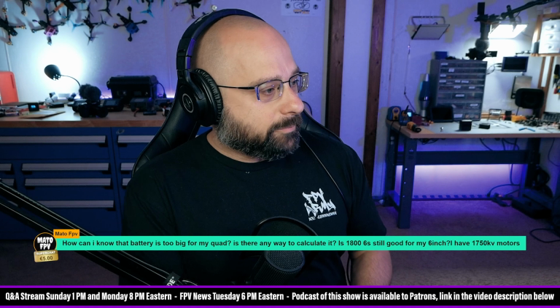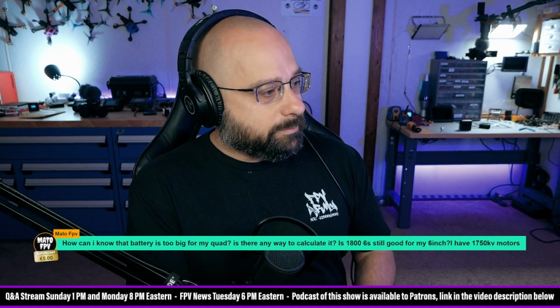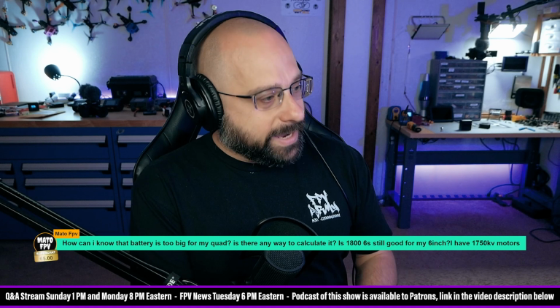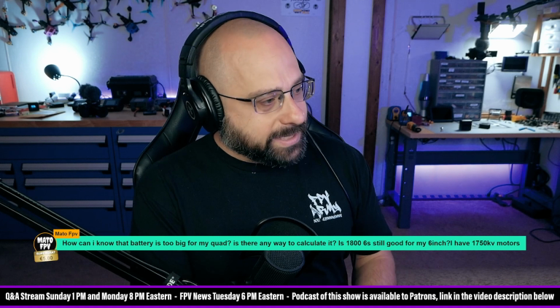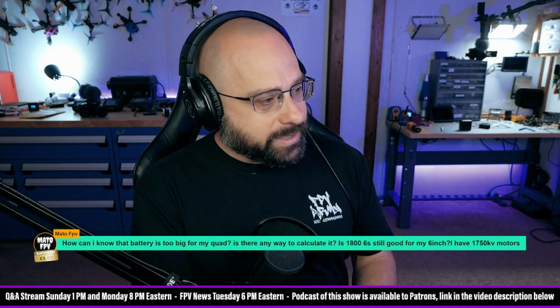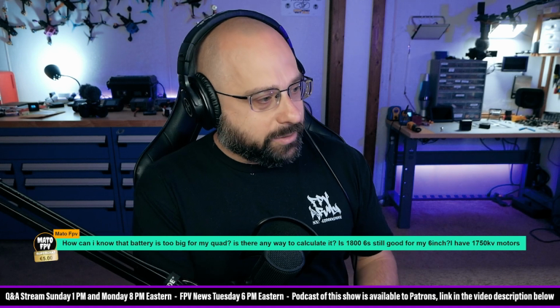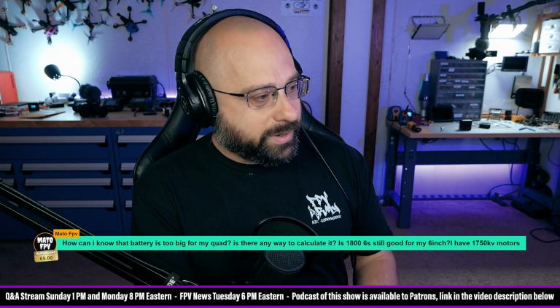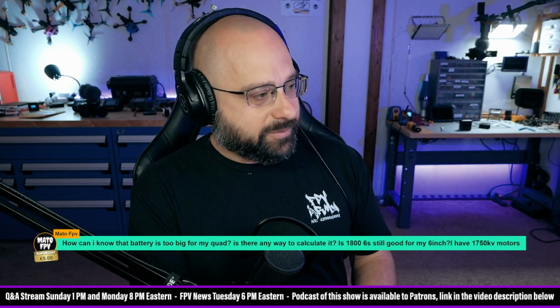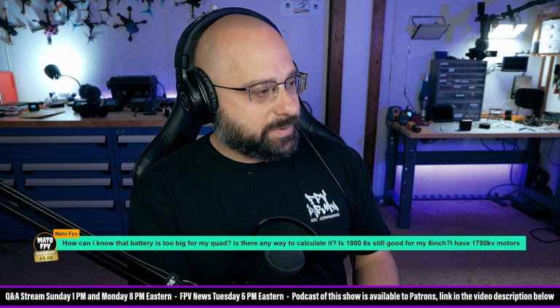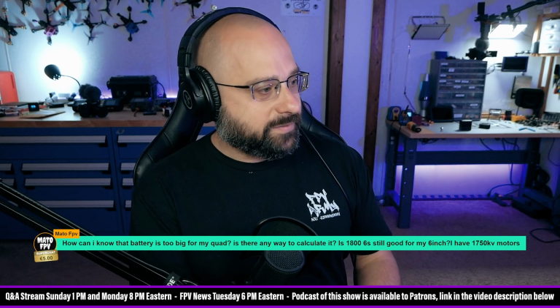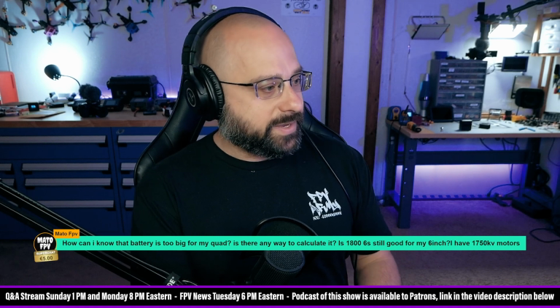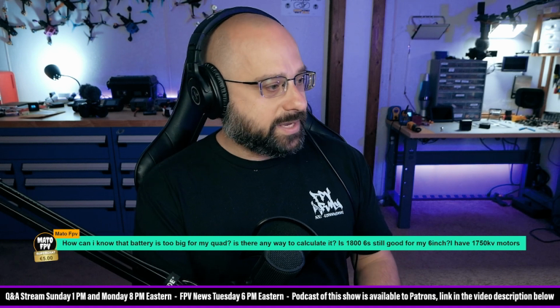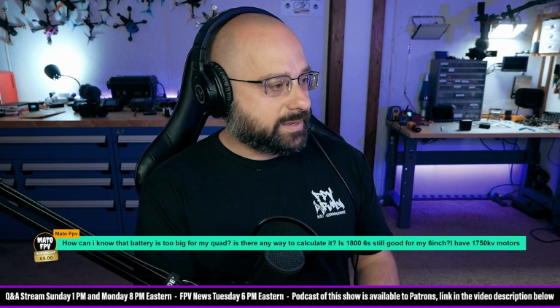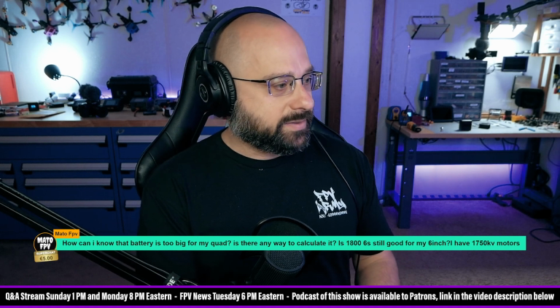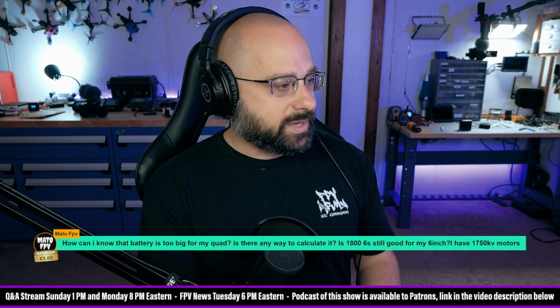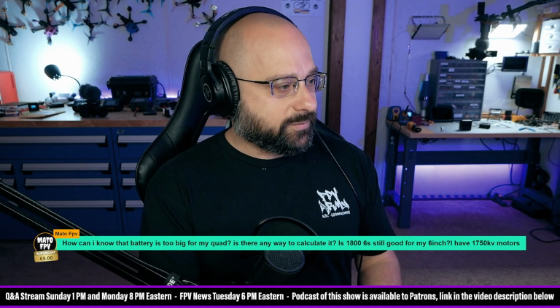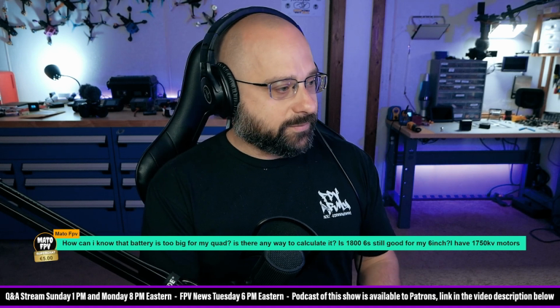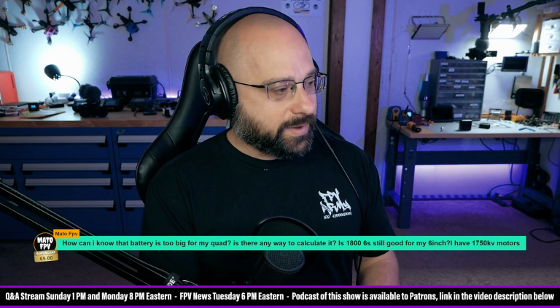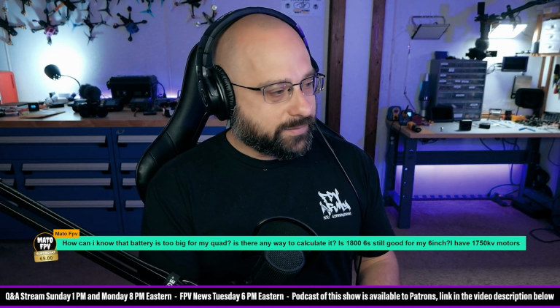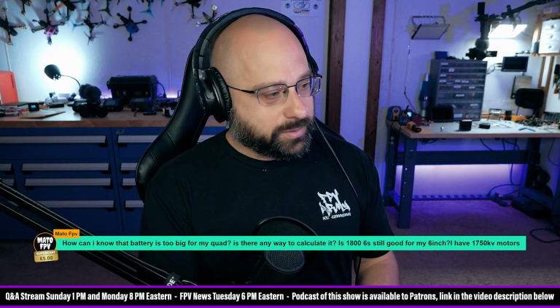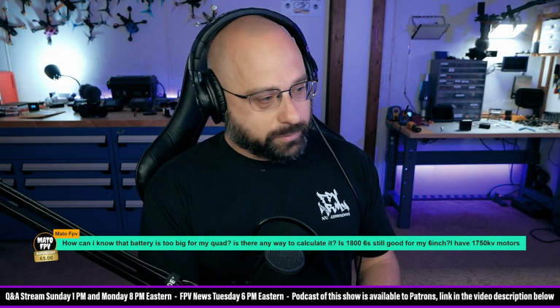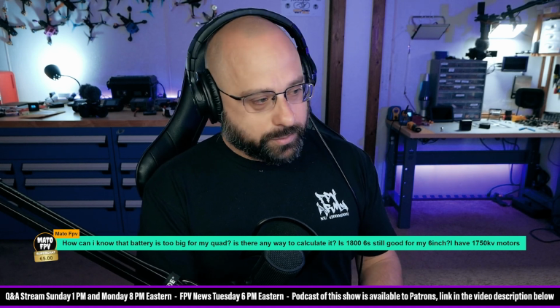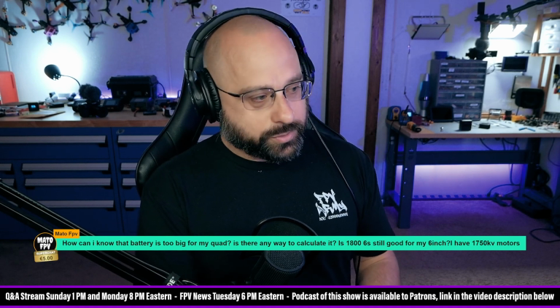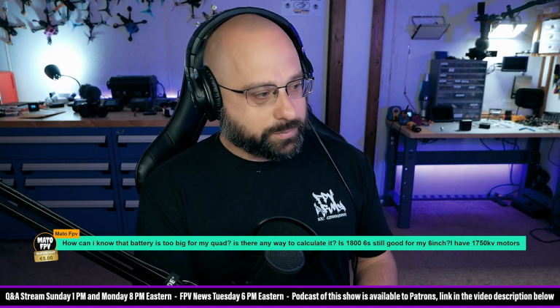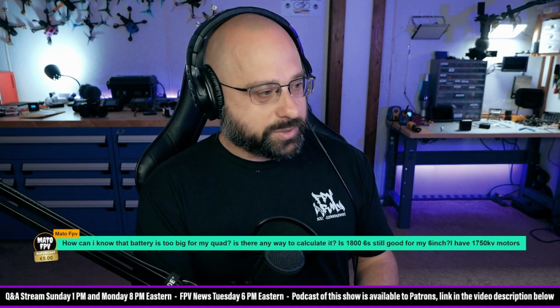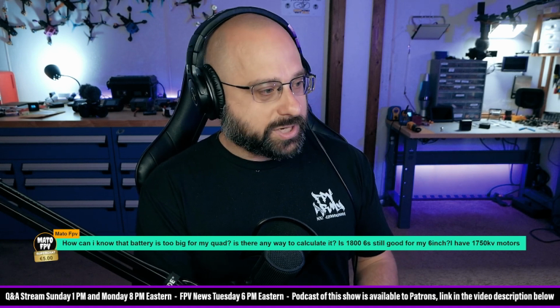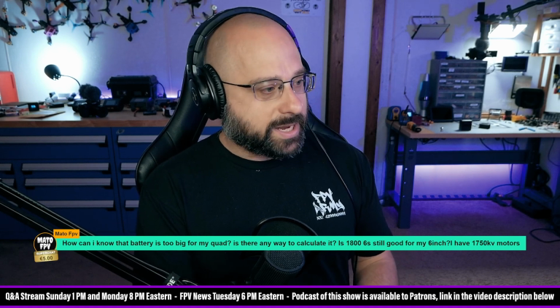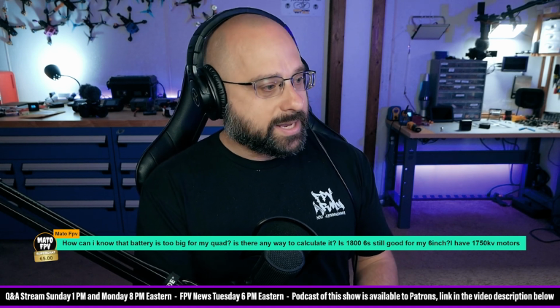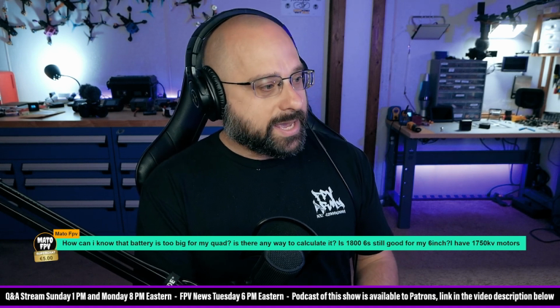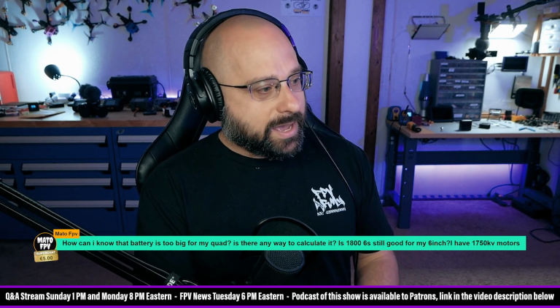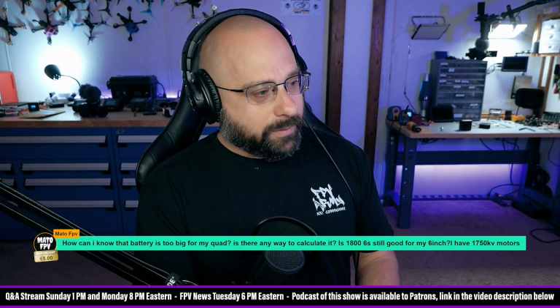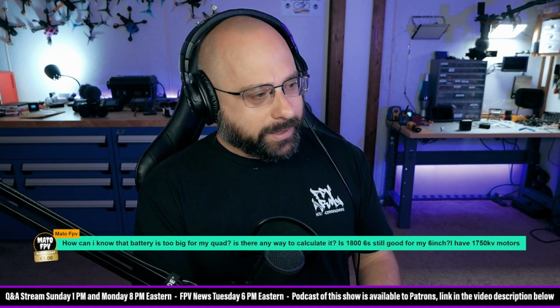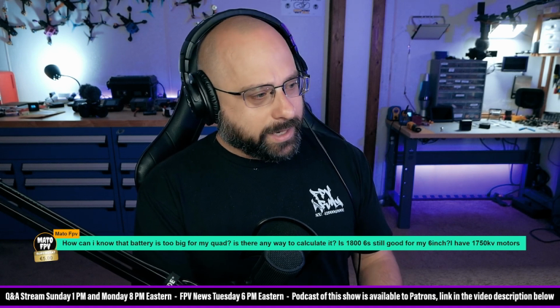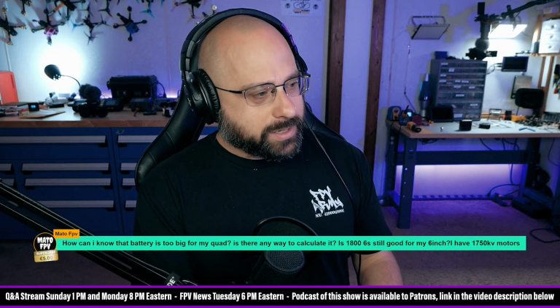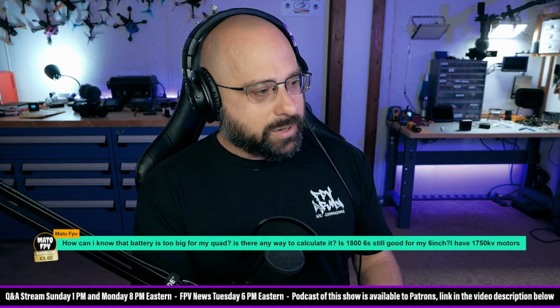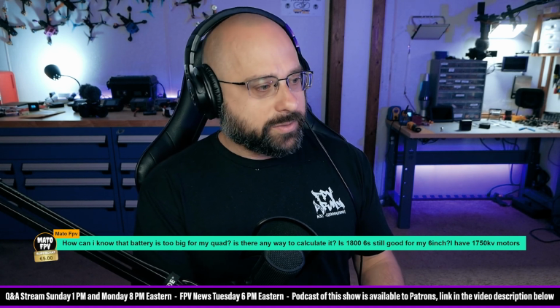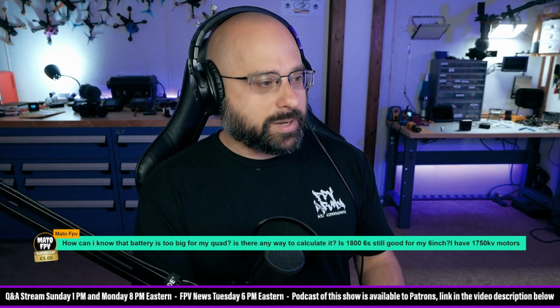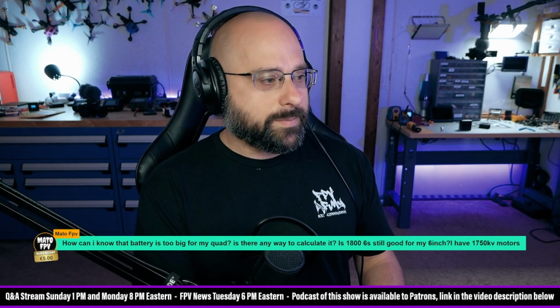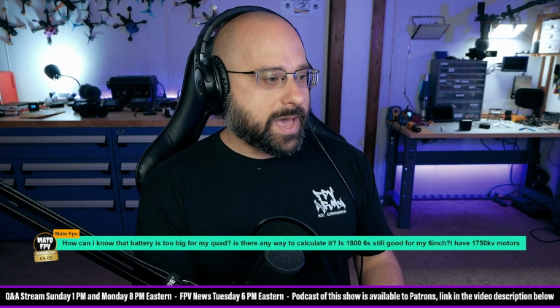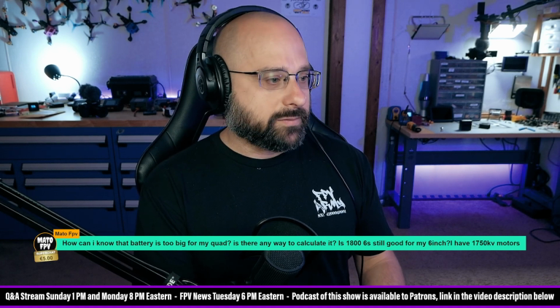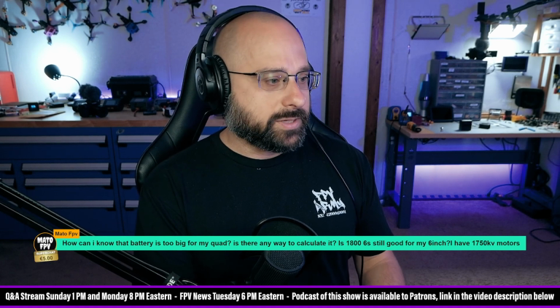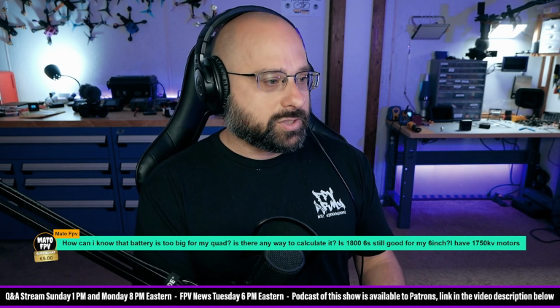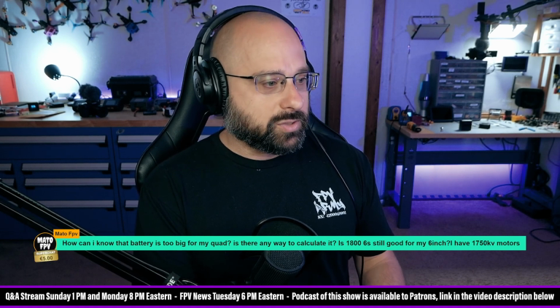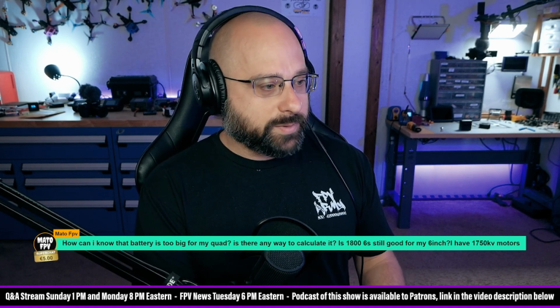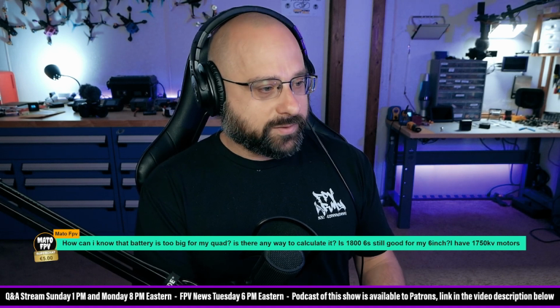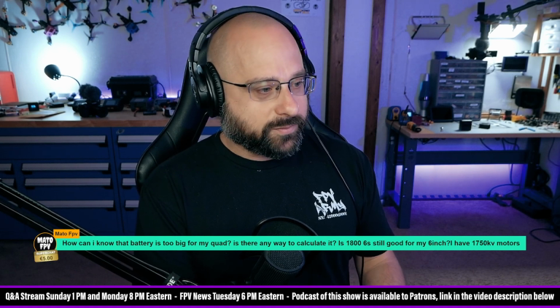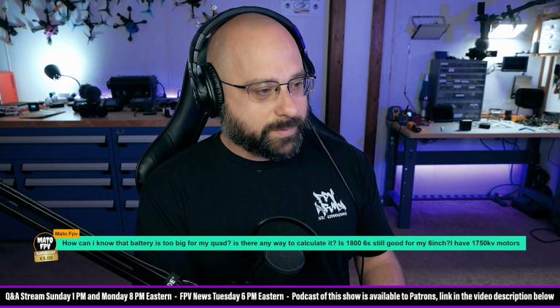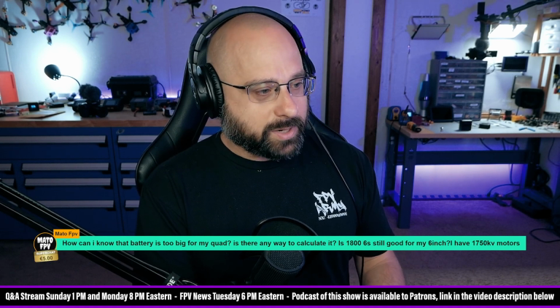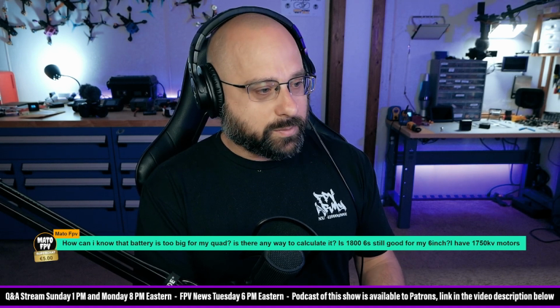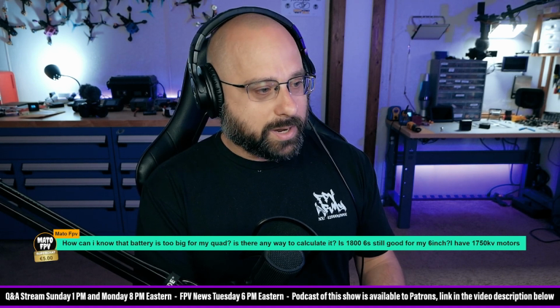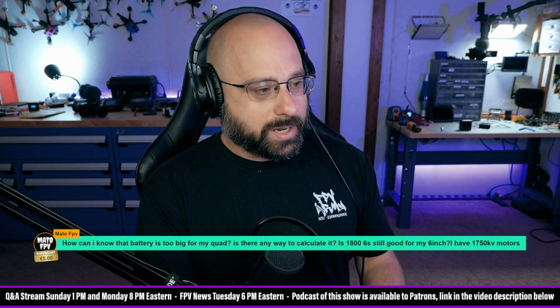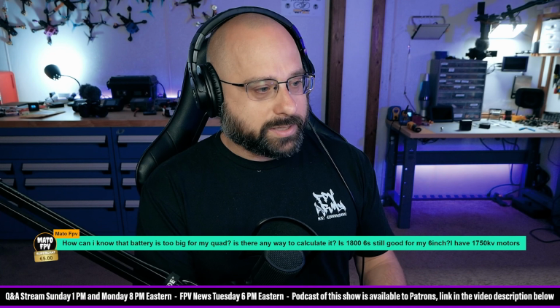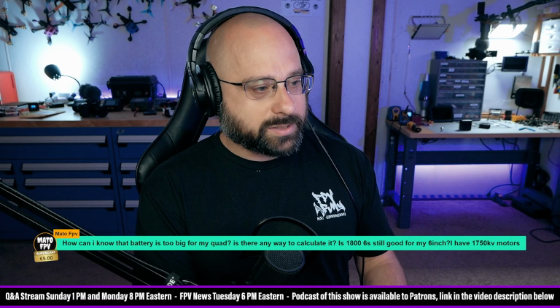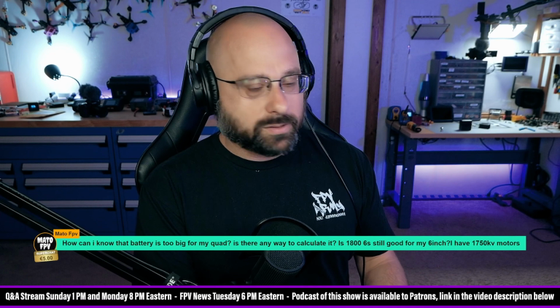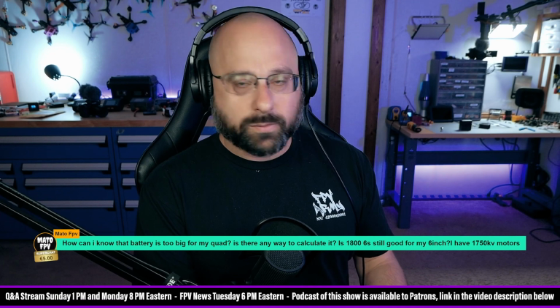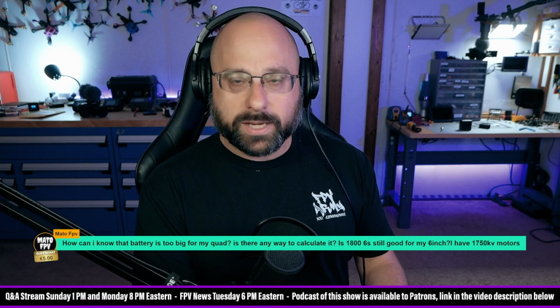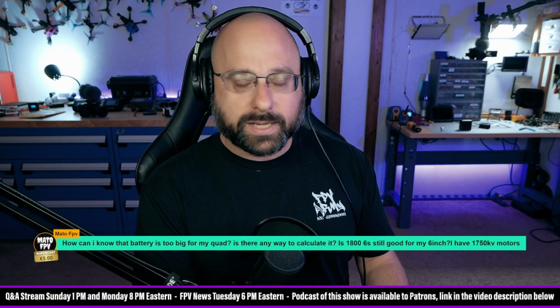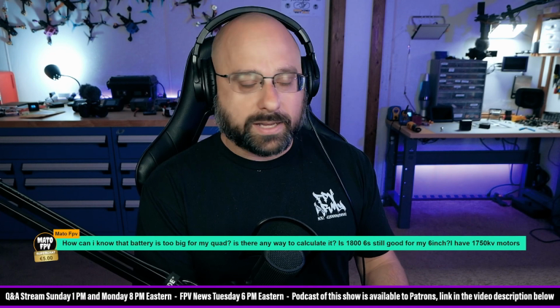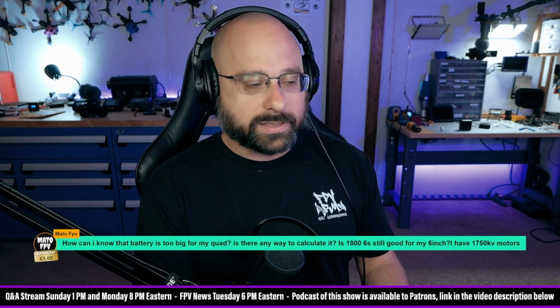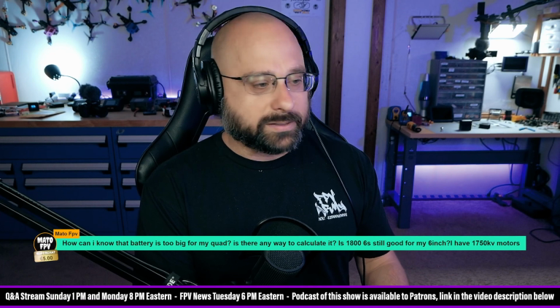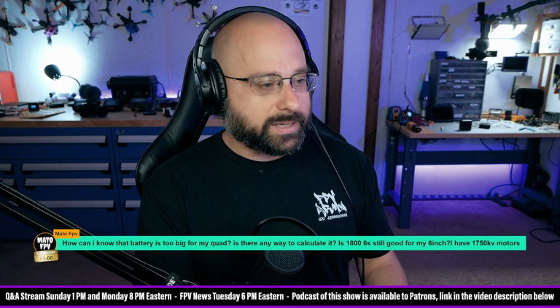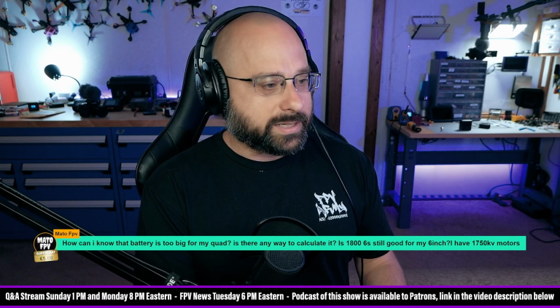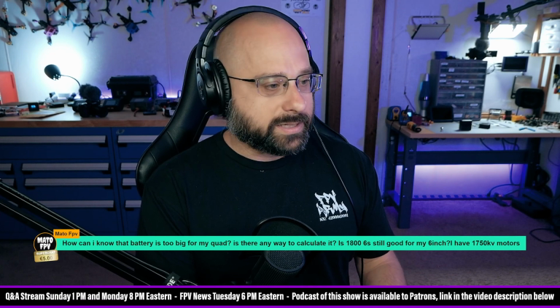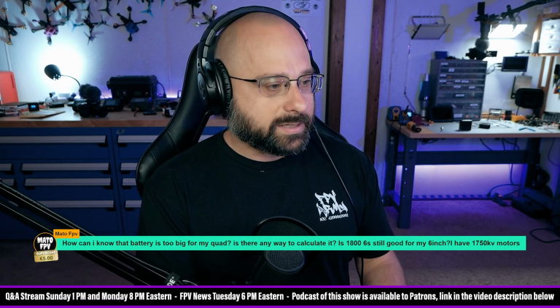Mato FPV, thank you for a five euro super chat. How can I know that a battery is too big for my quad? Is there a way to calculate it?